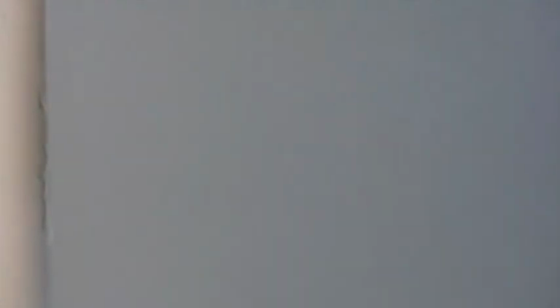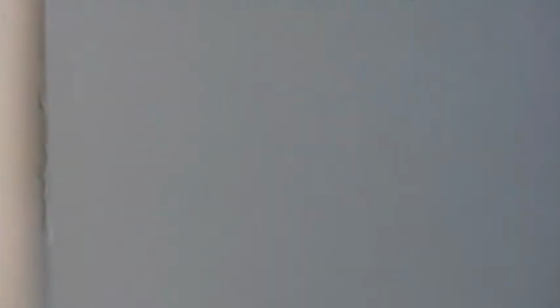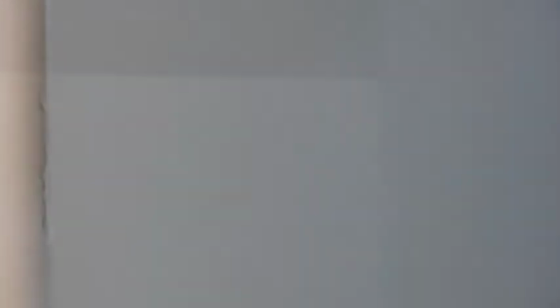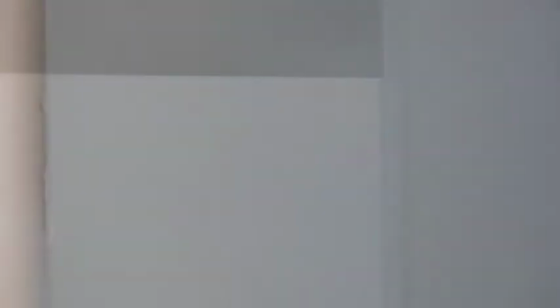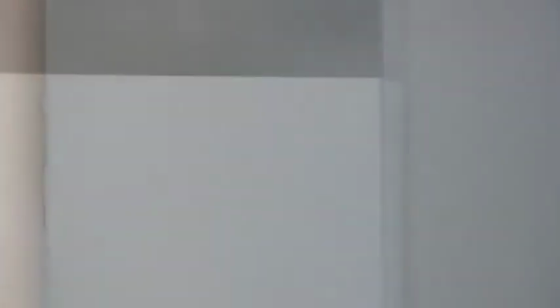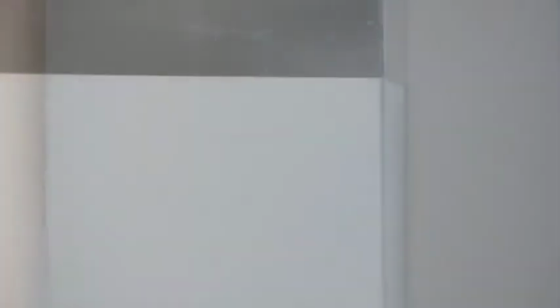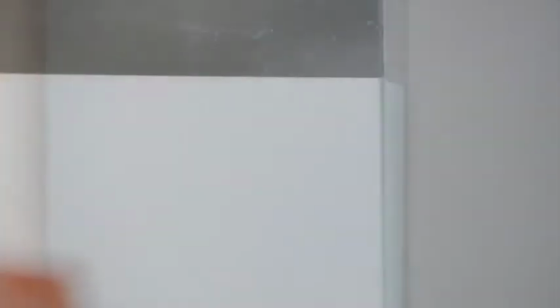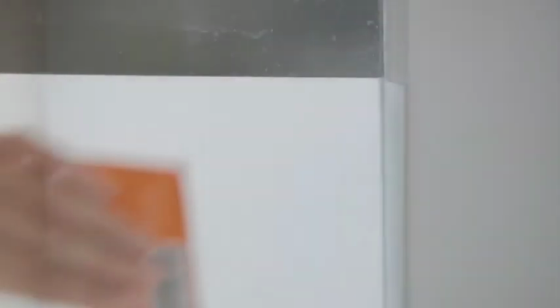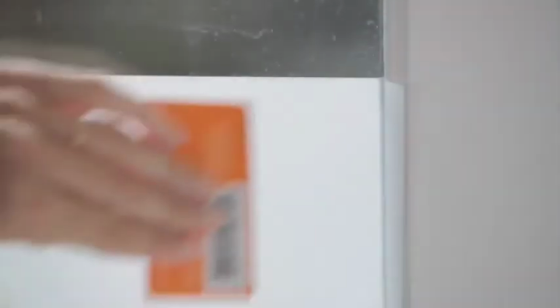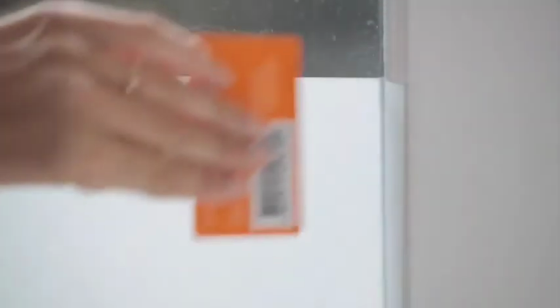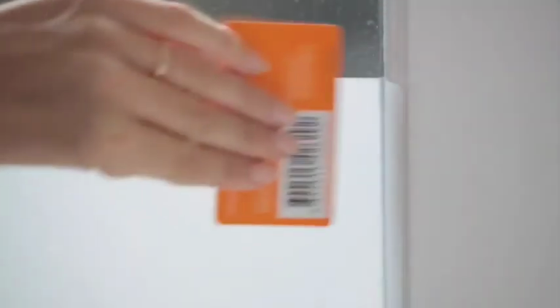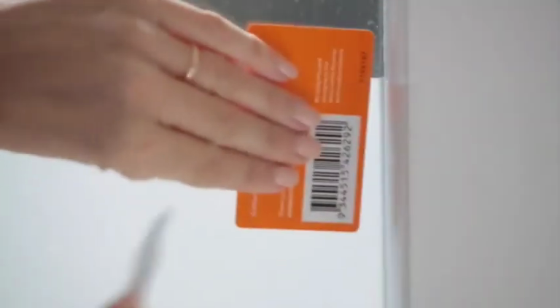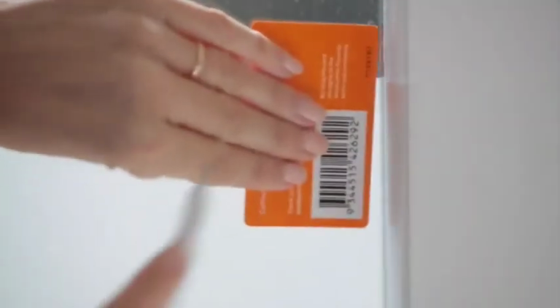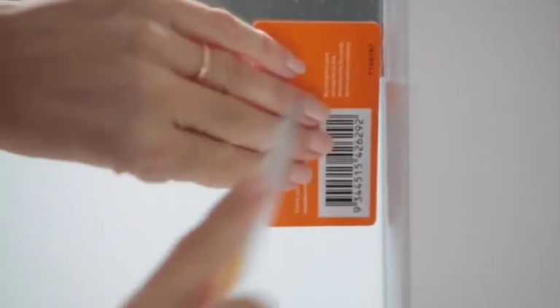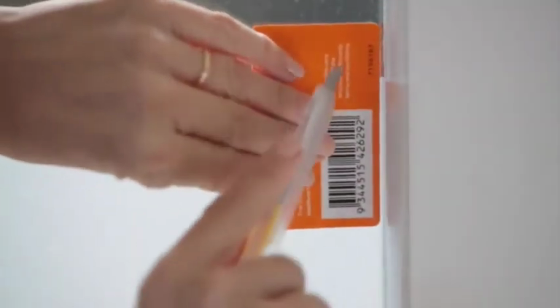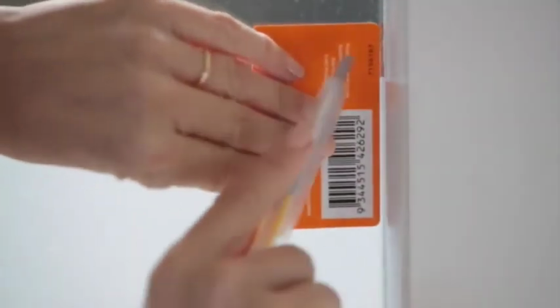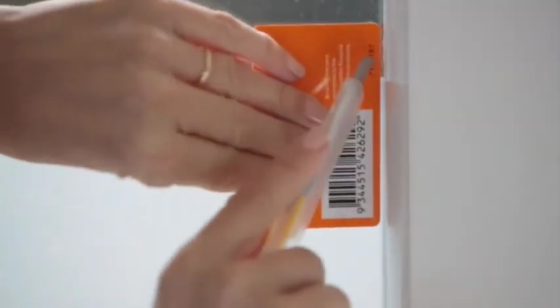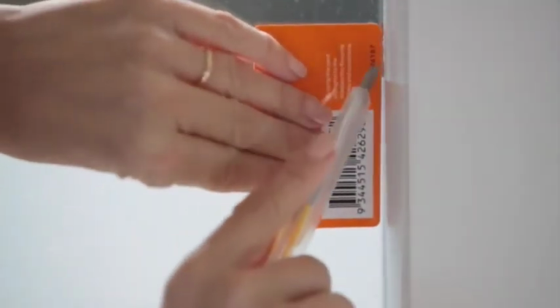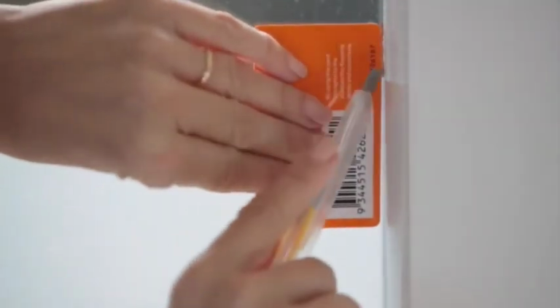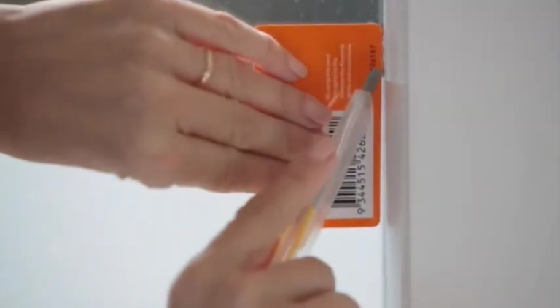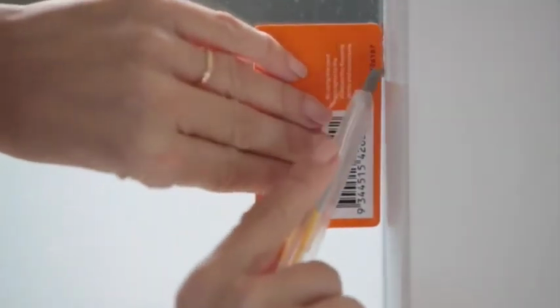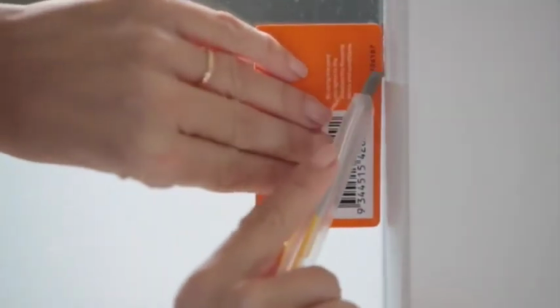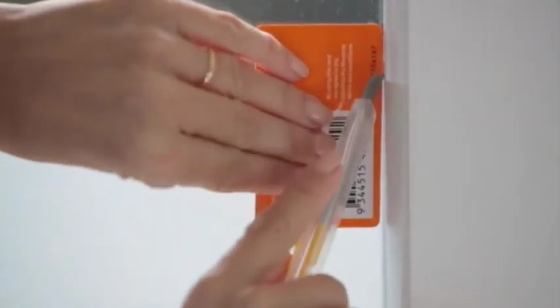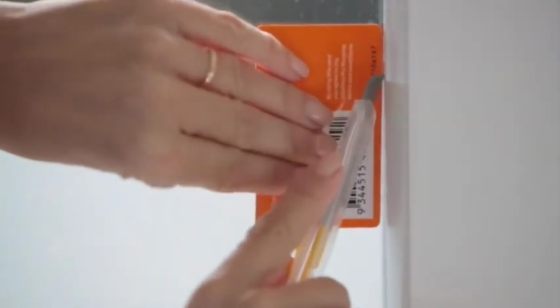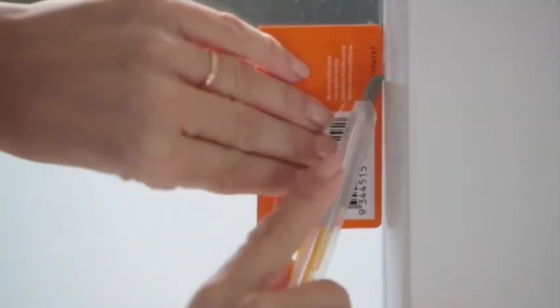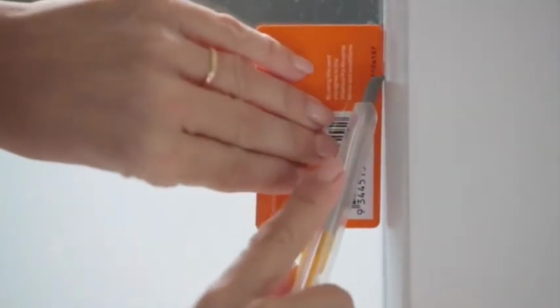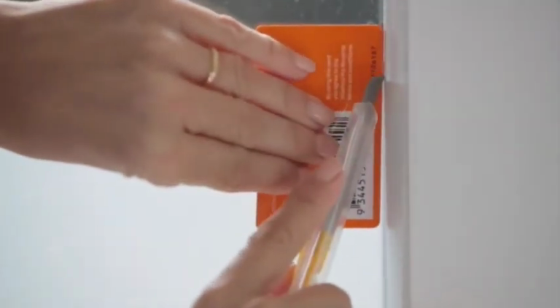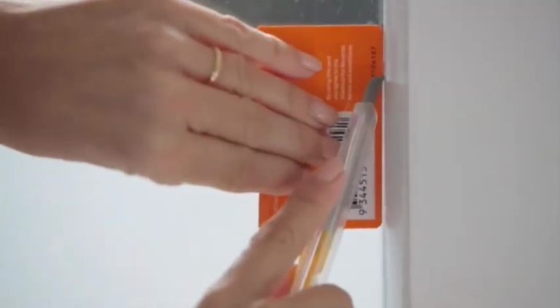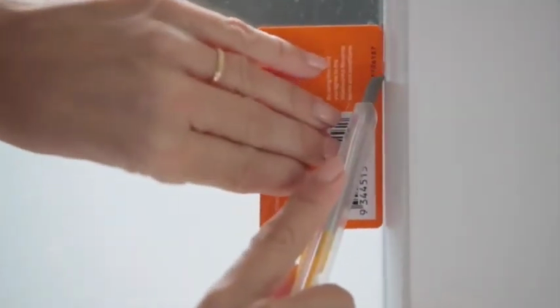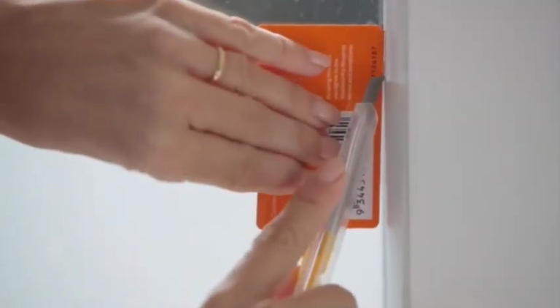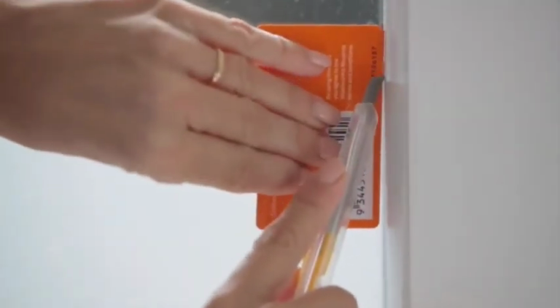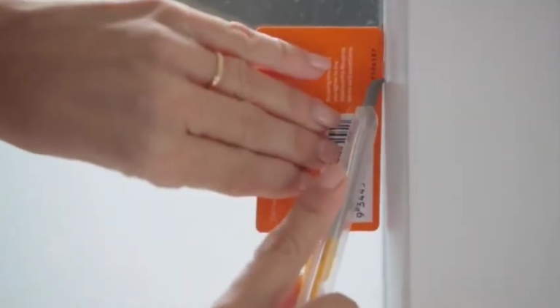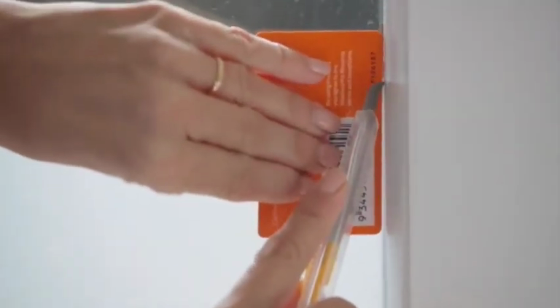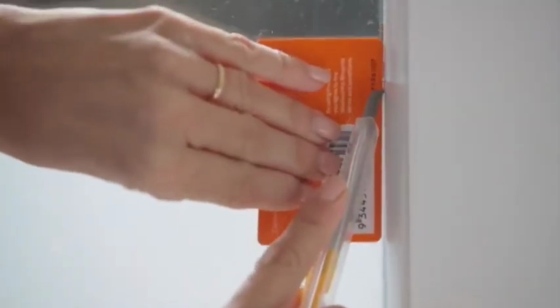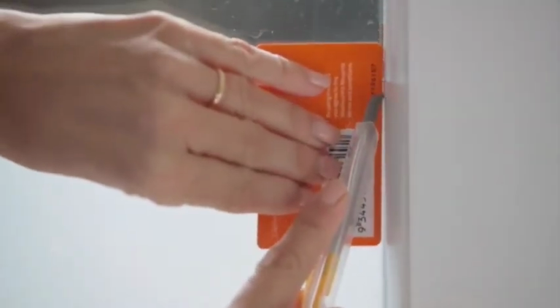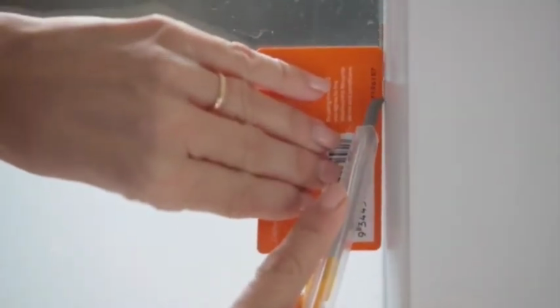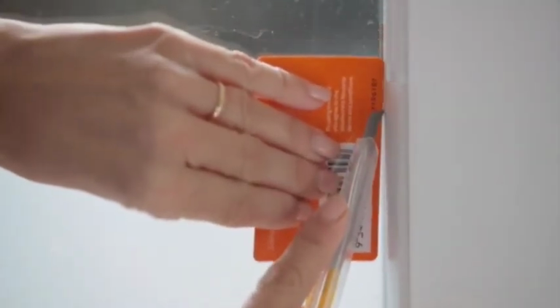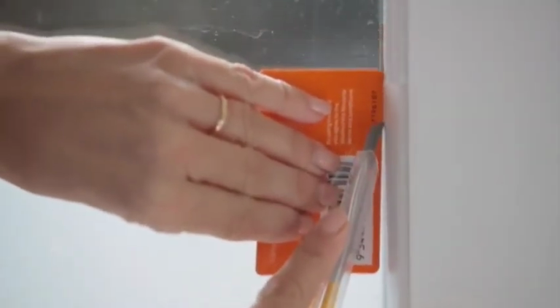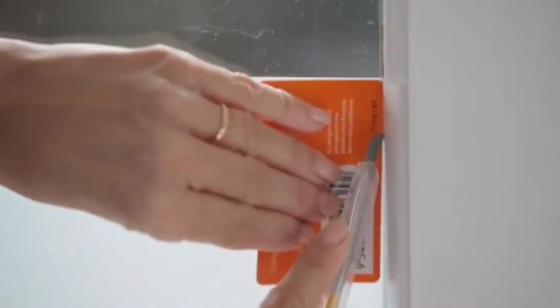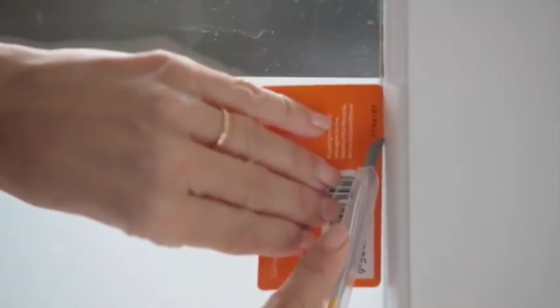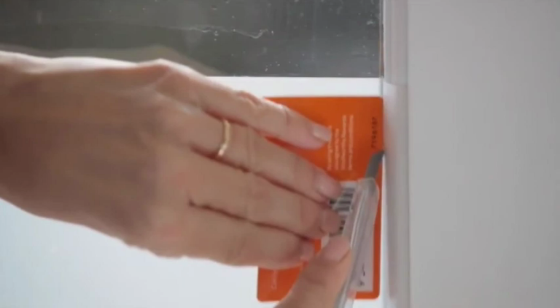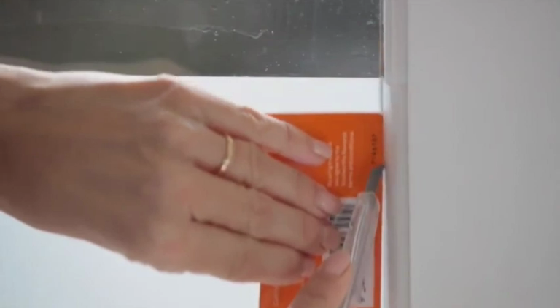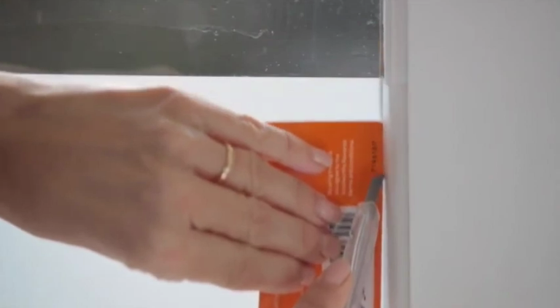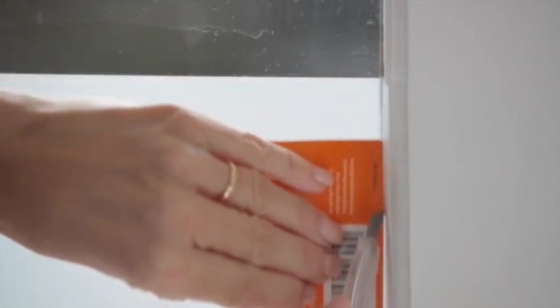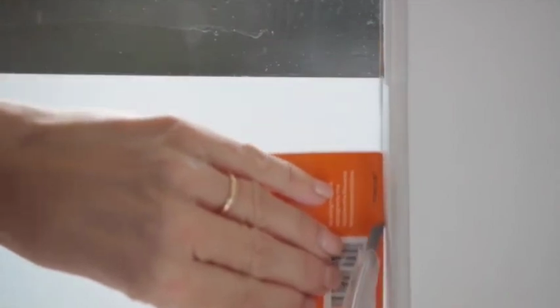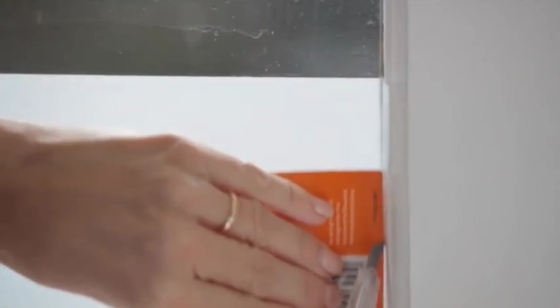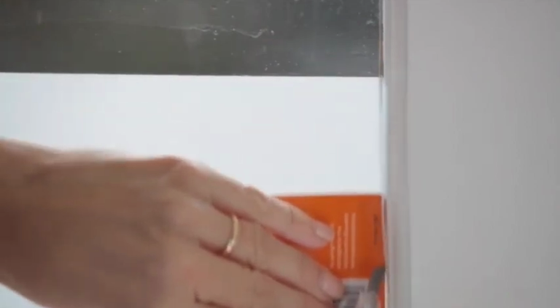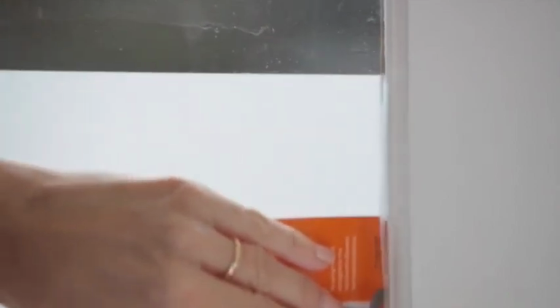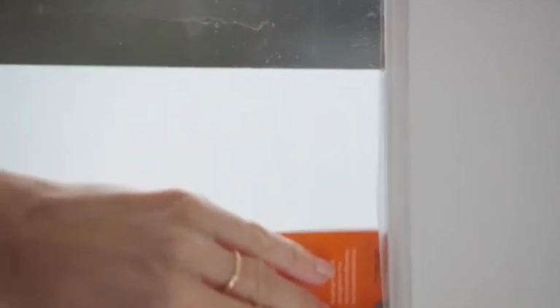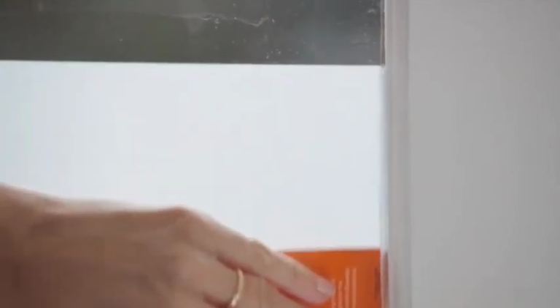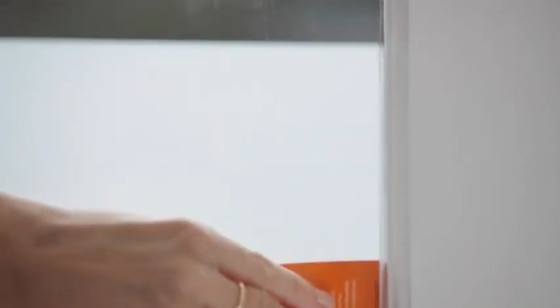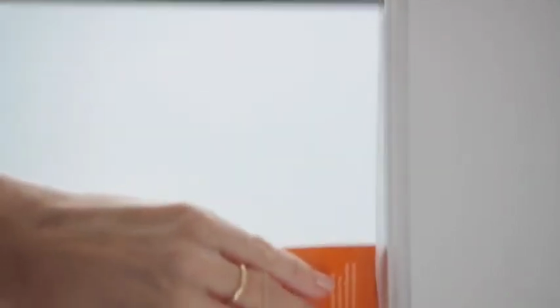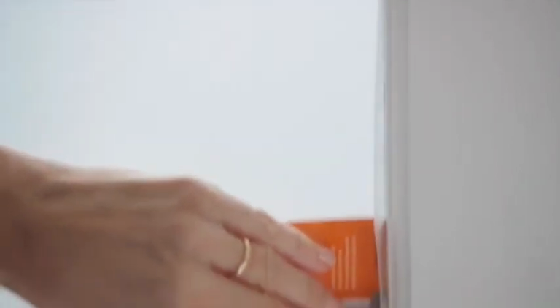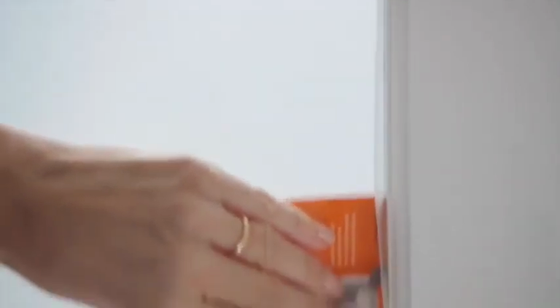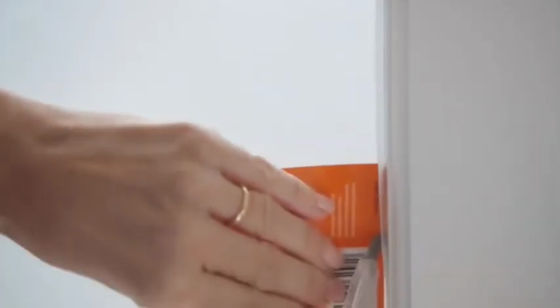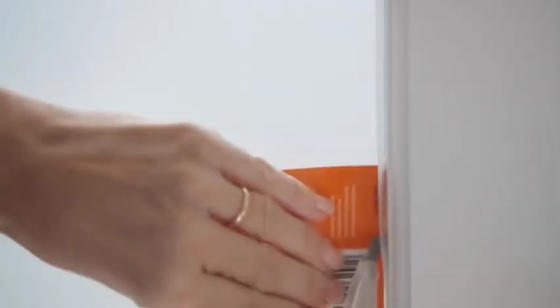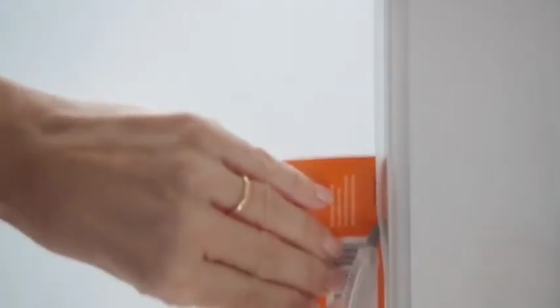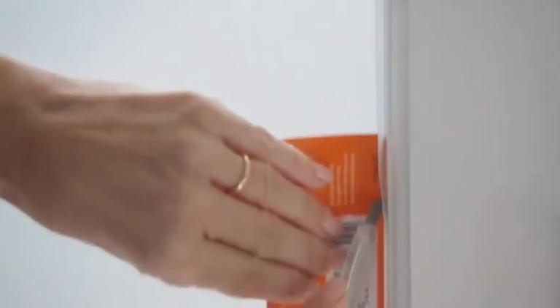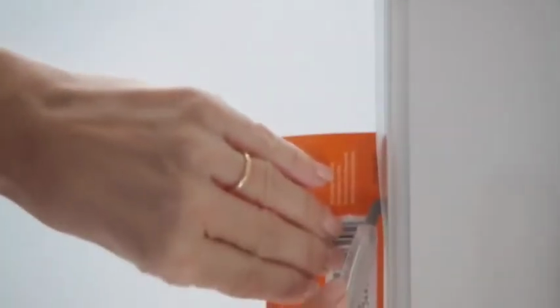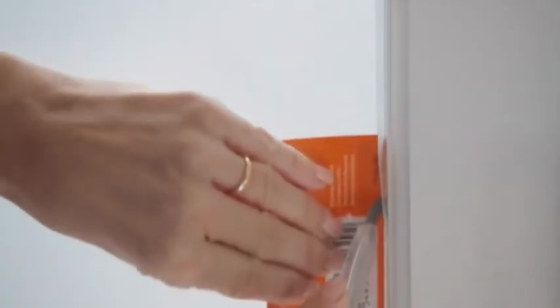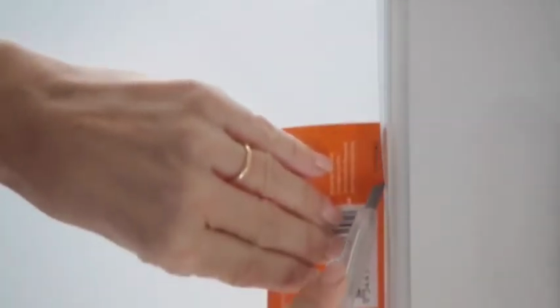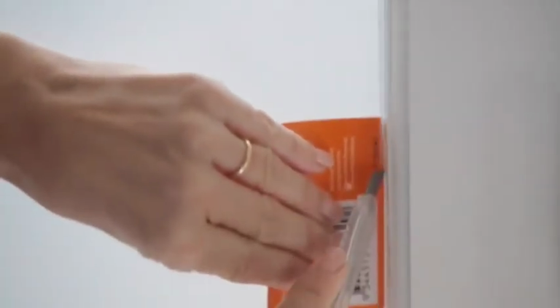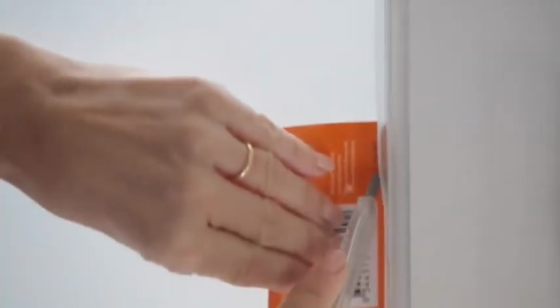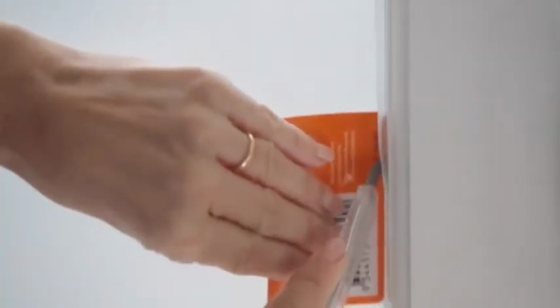If you need to trim the film, use a Stanley knife and use the credit card as a guide to run it down the edge of the film.